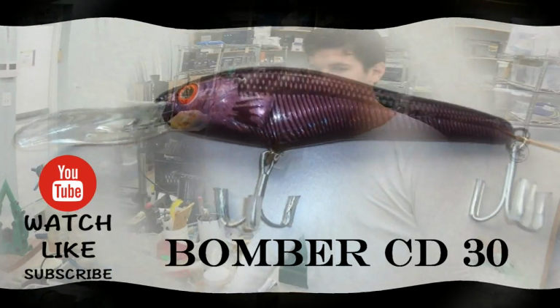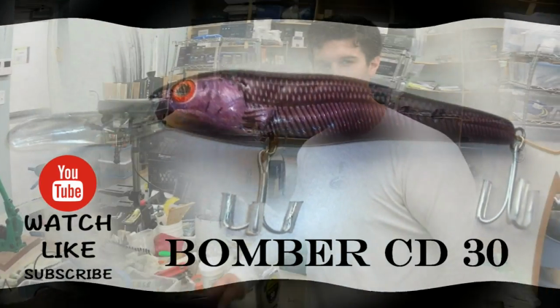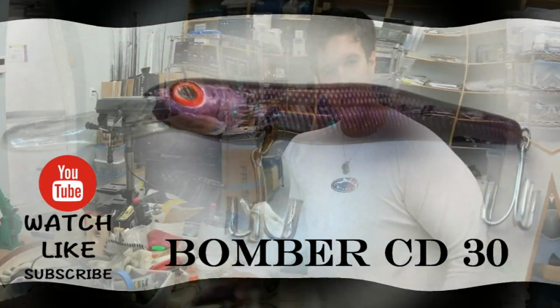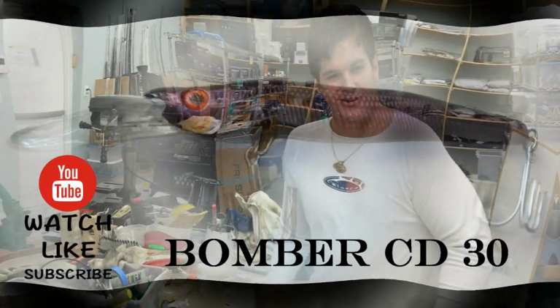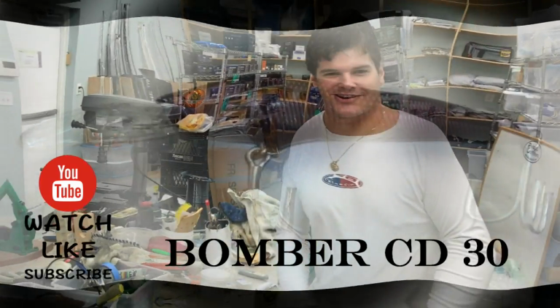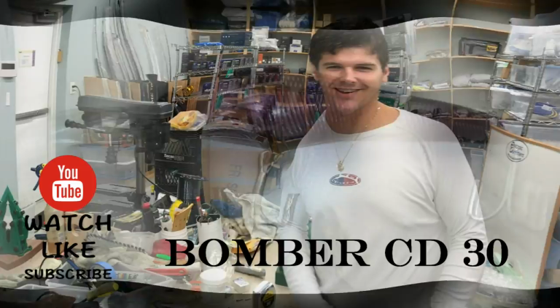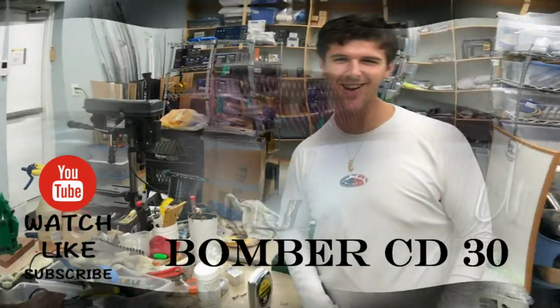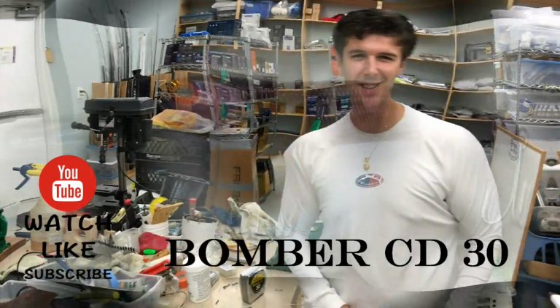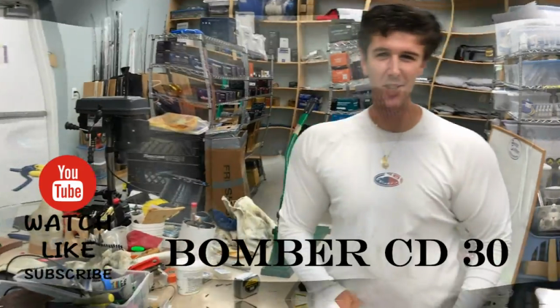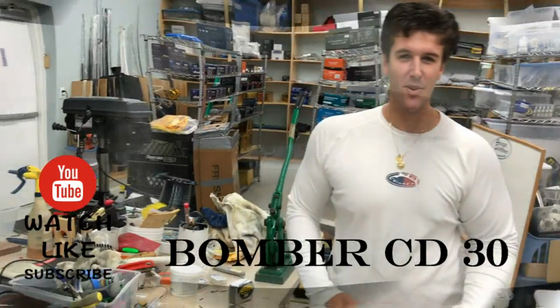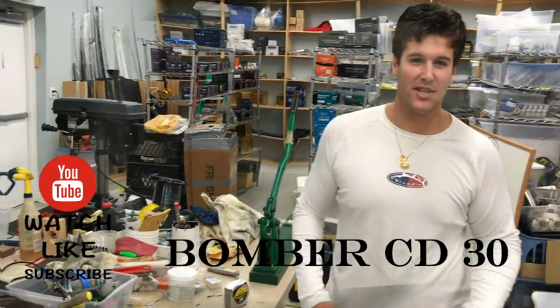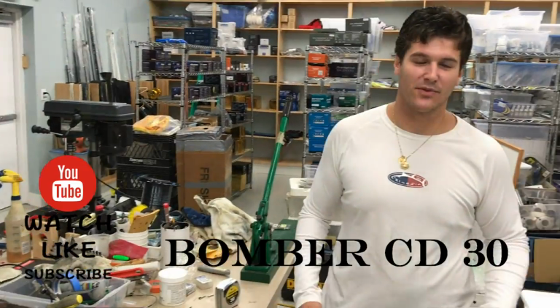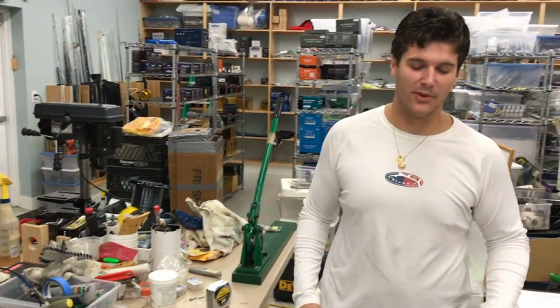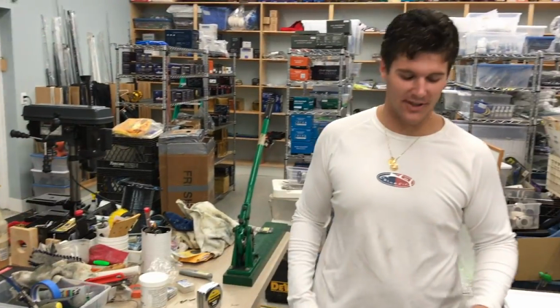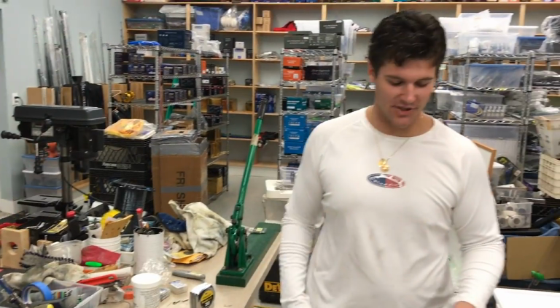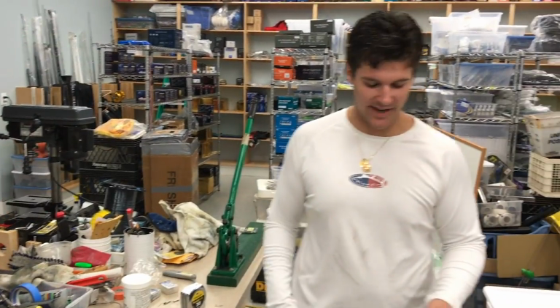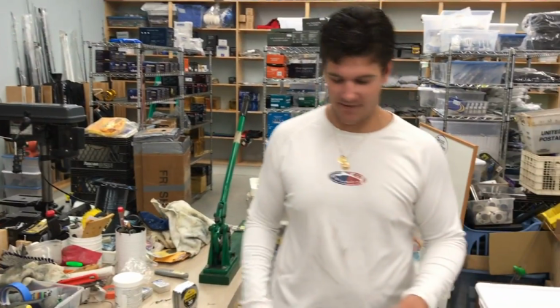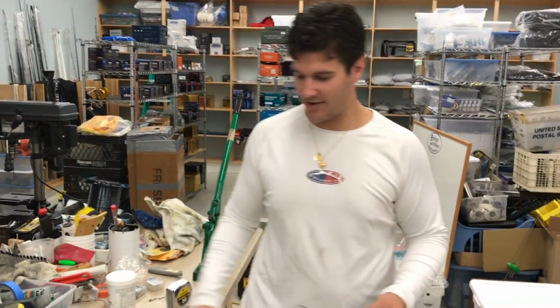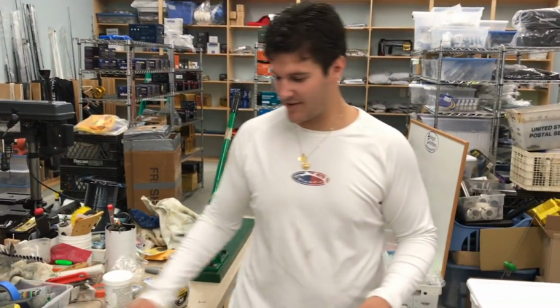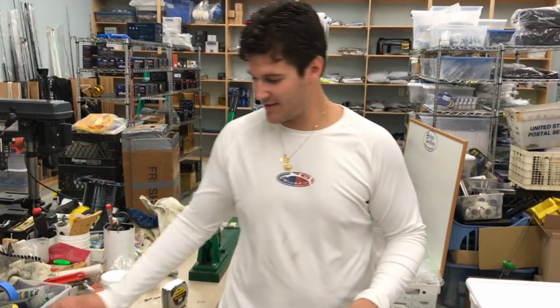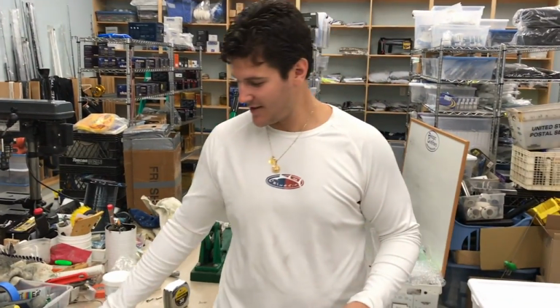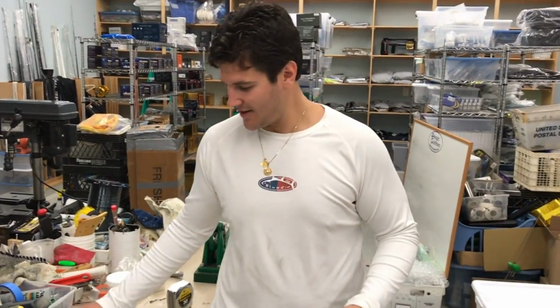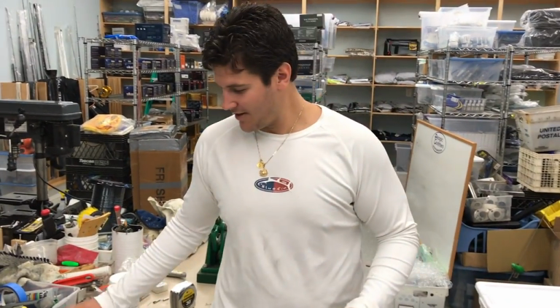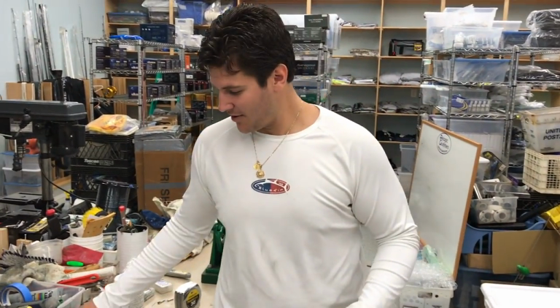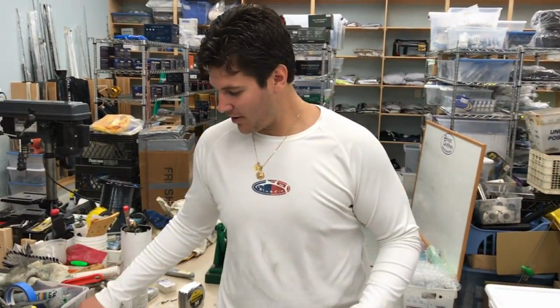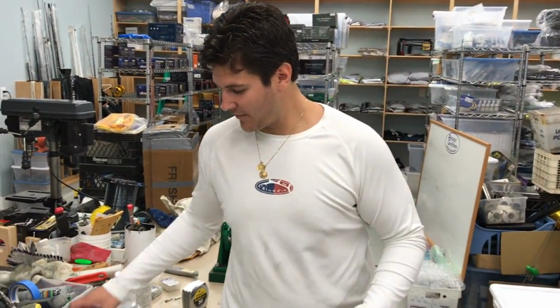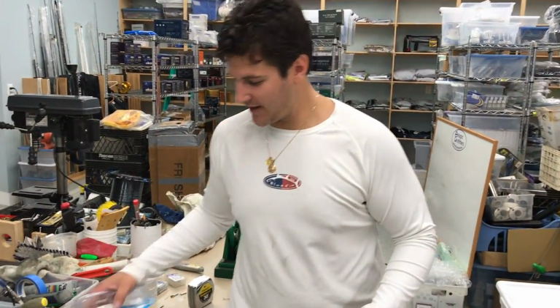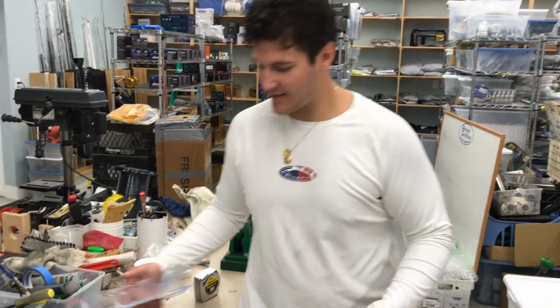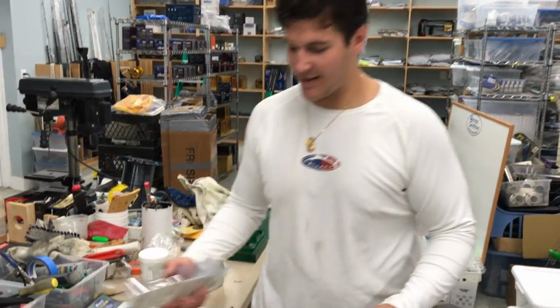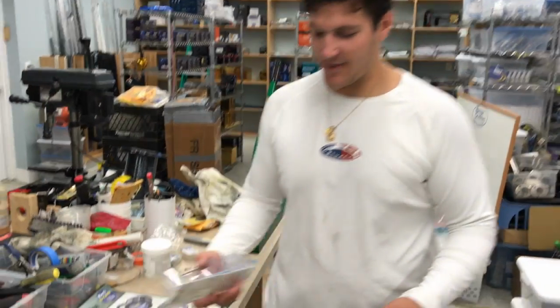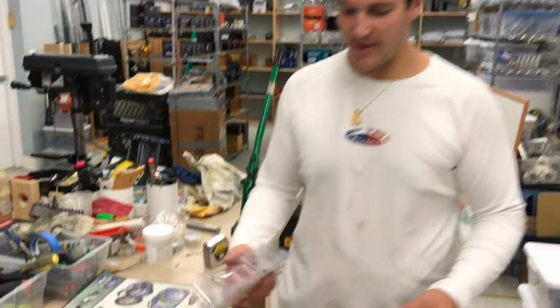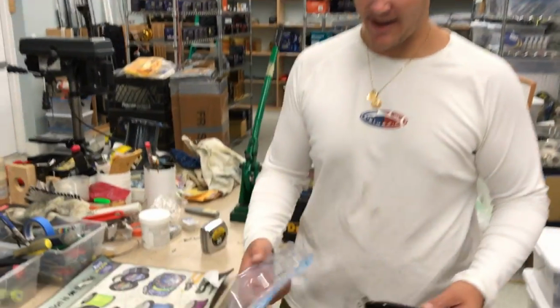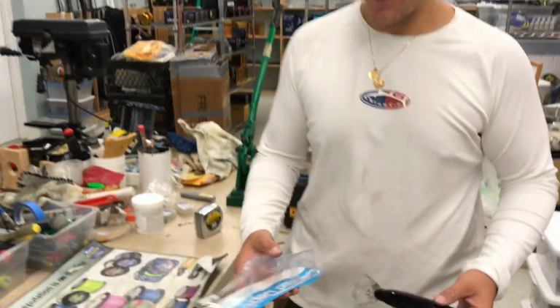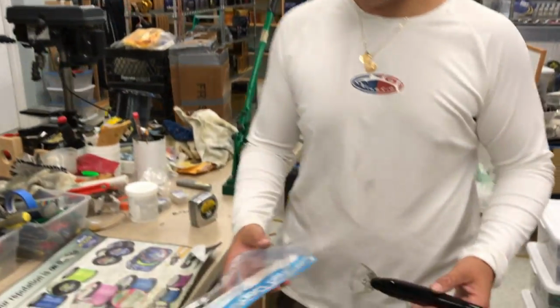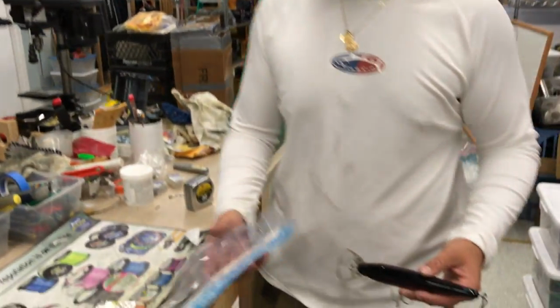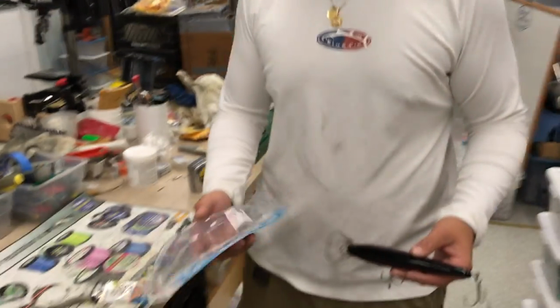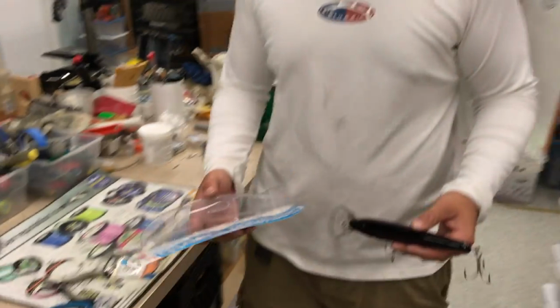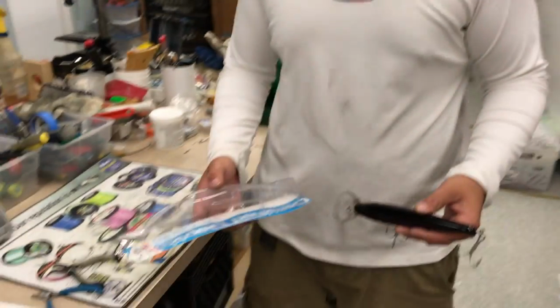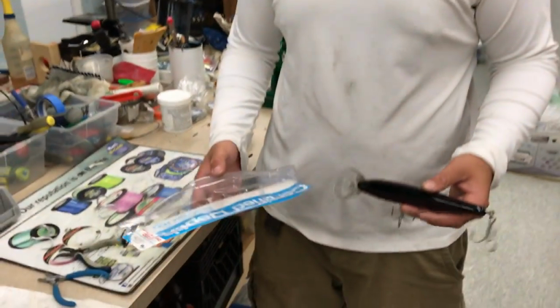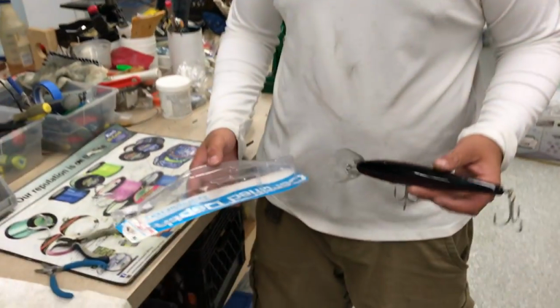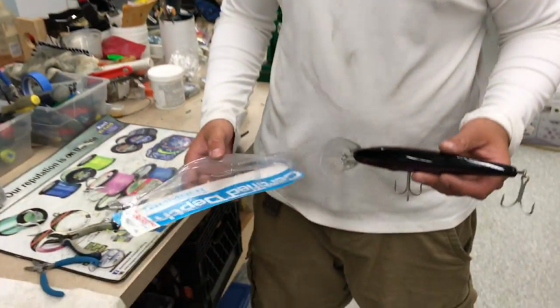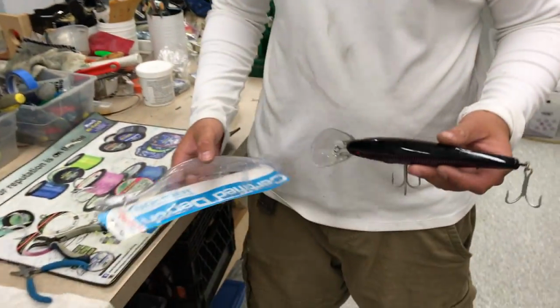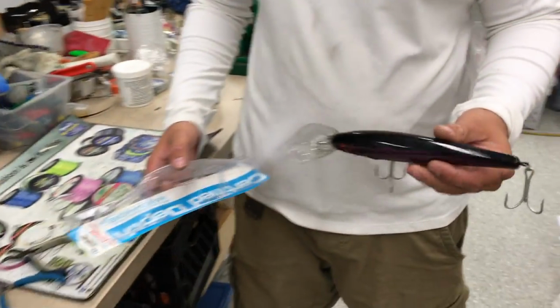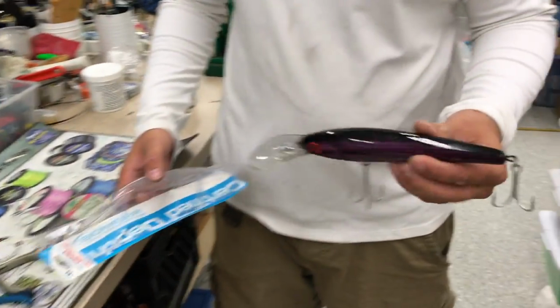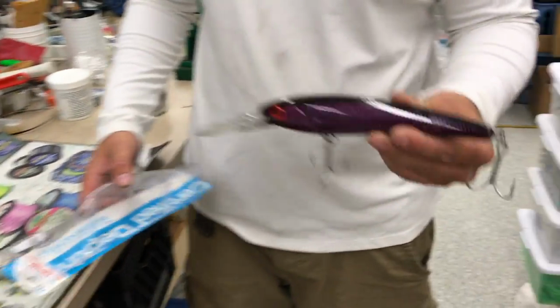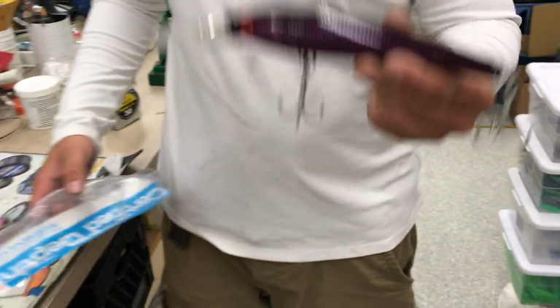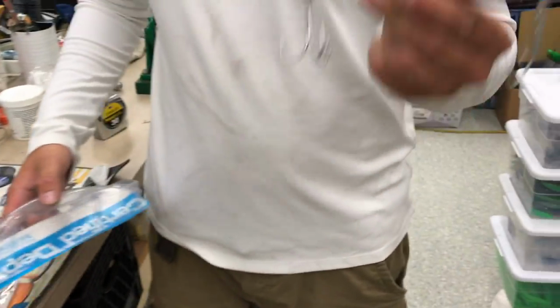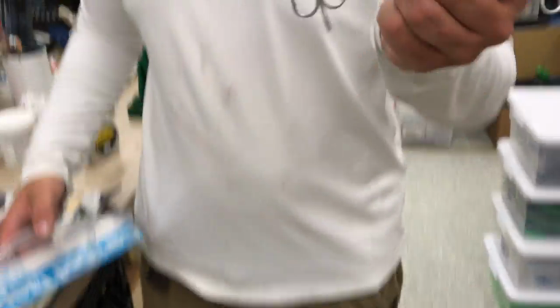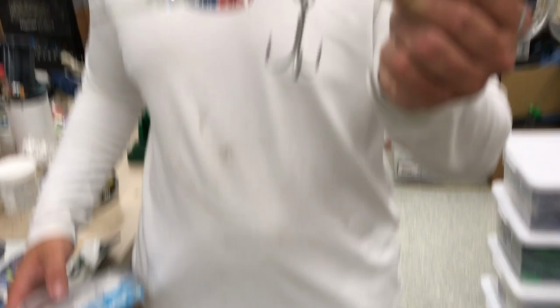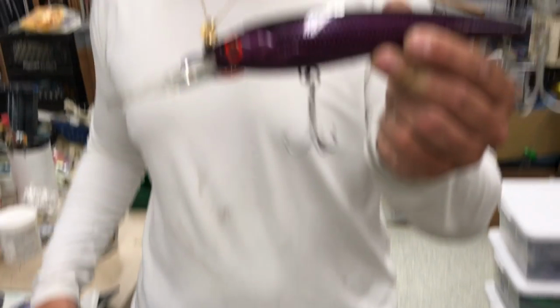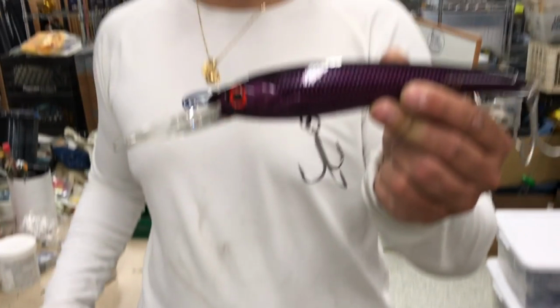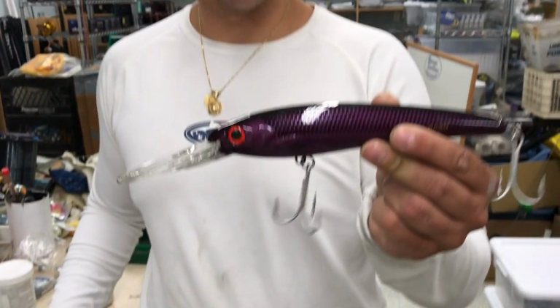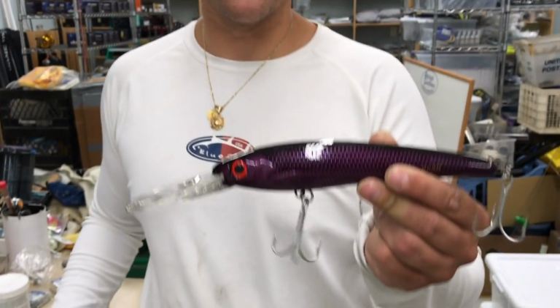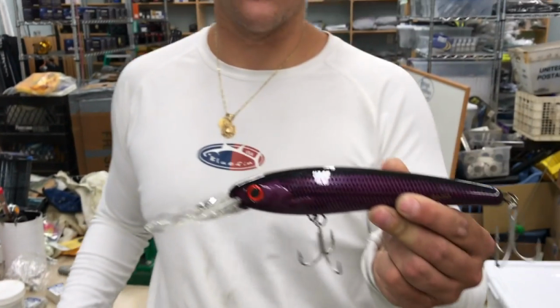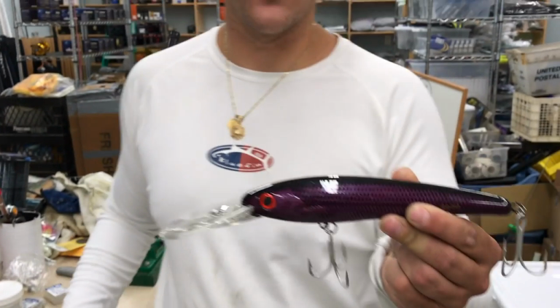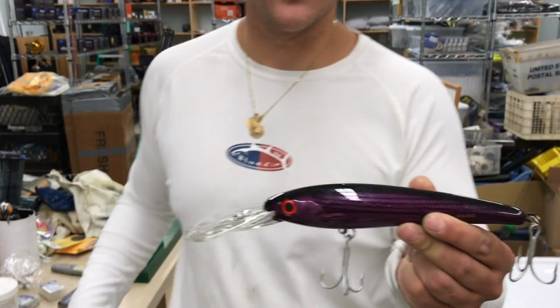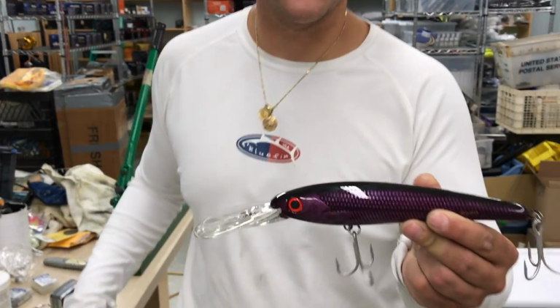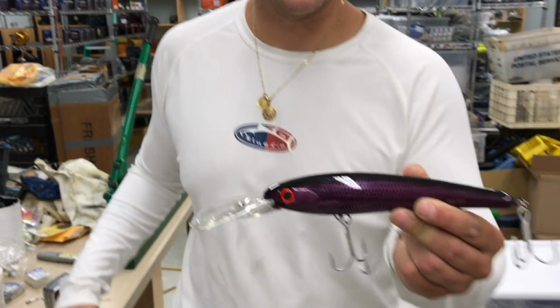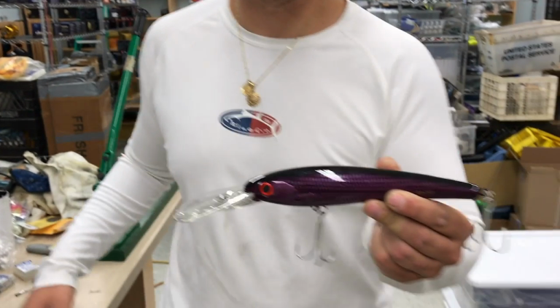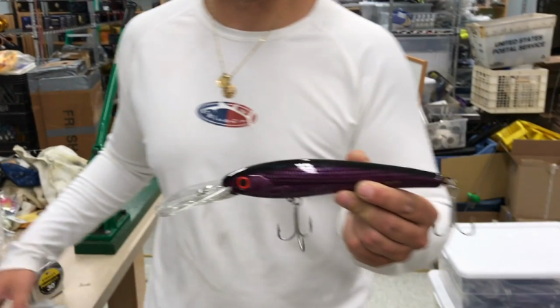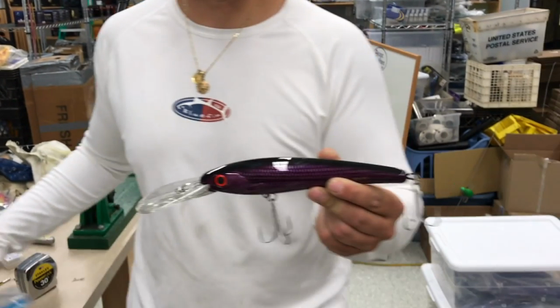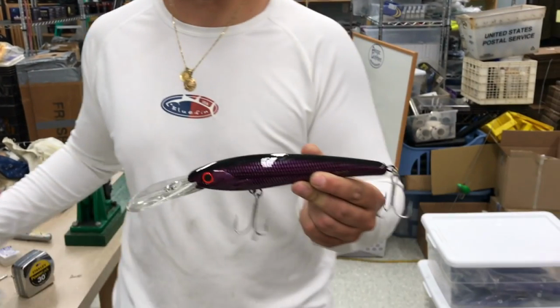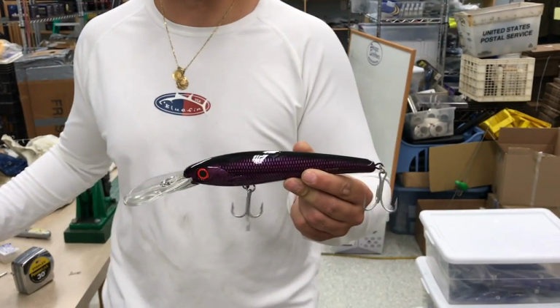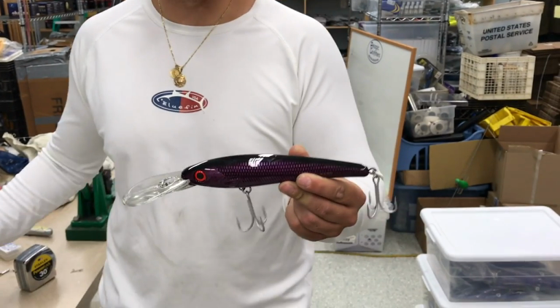What's going on guys? It's Chris from Collegiate Outfitters. Over here today we have a Bomber CD30. We're going to modify it to catch big eye tuna.